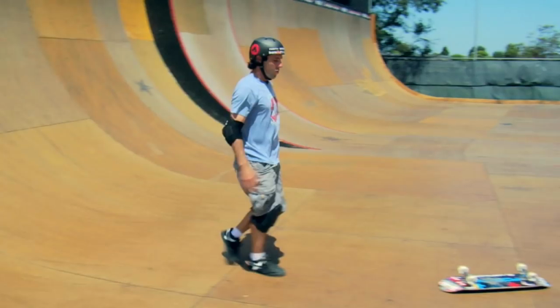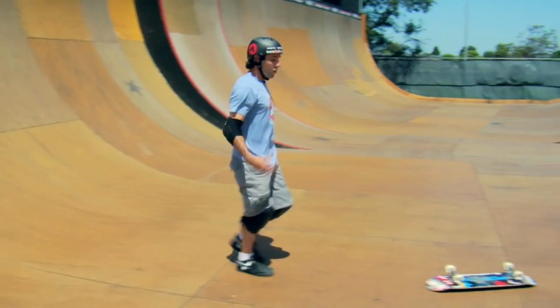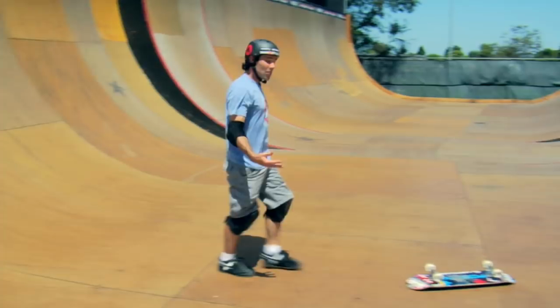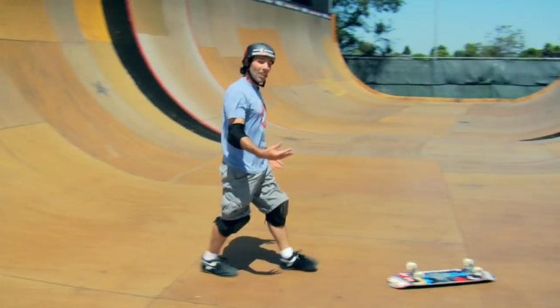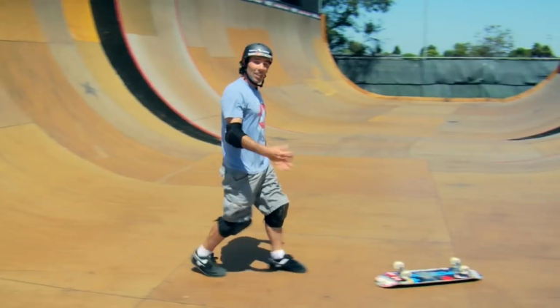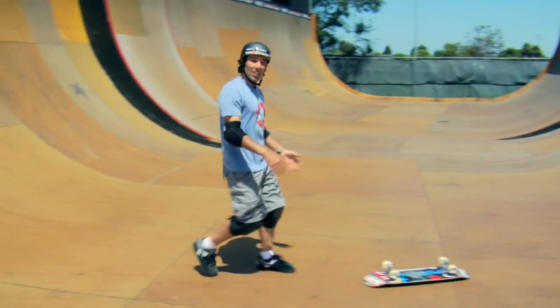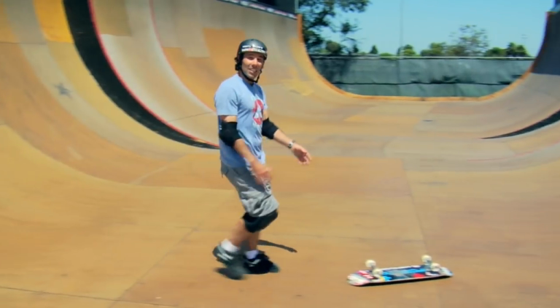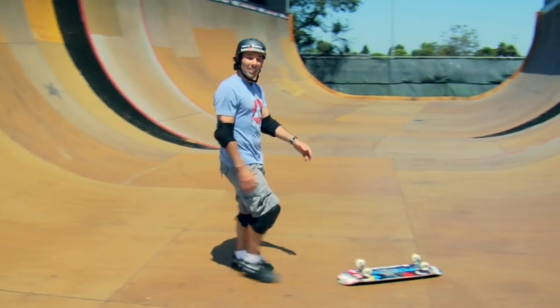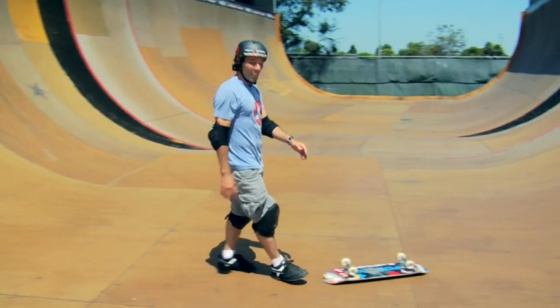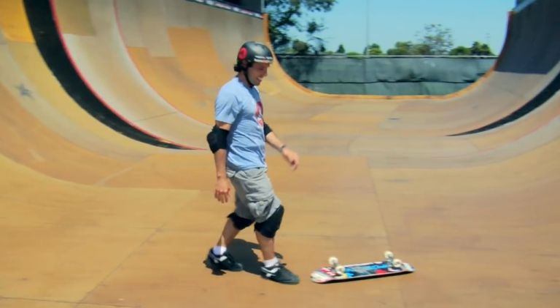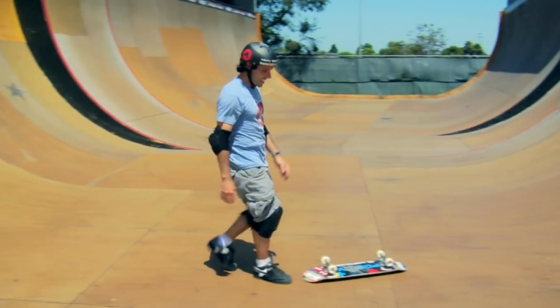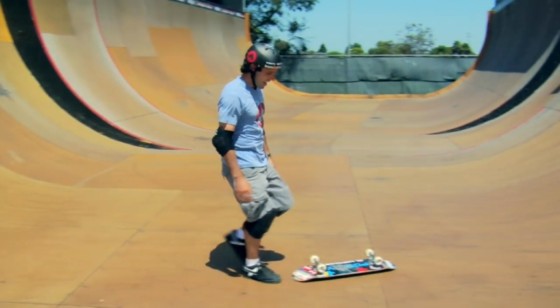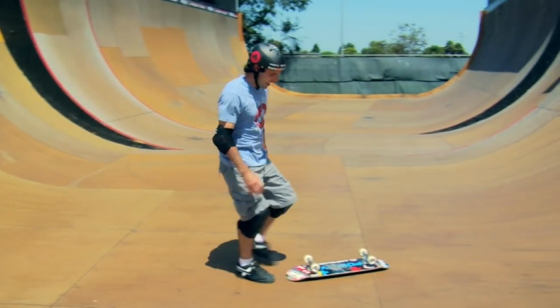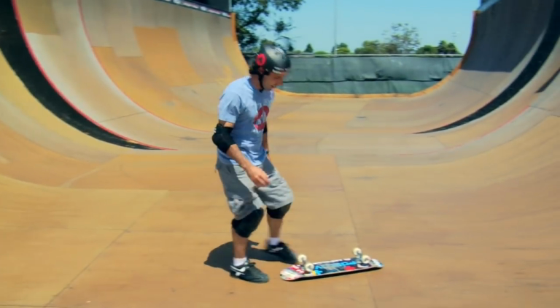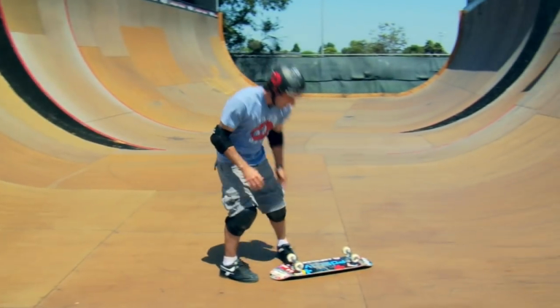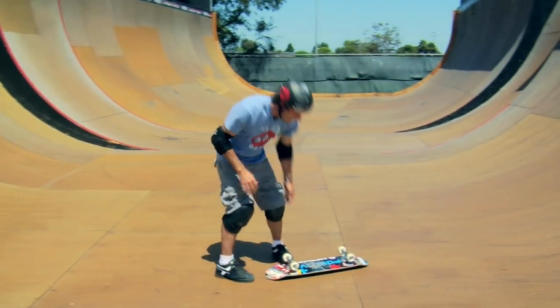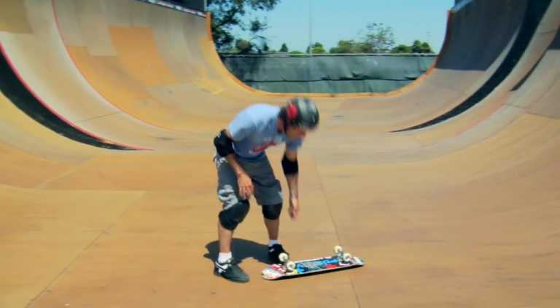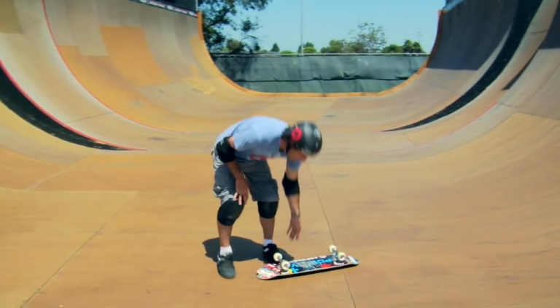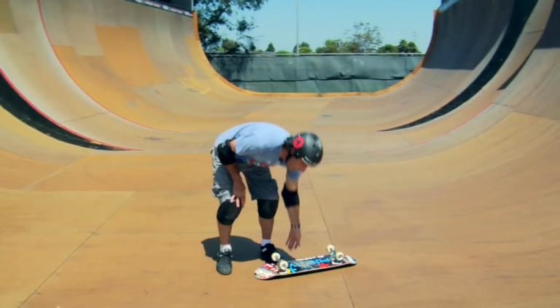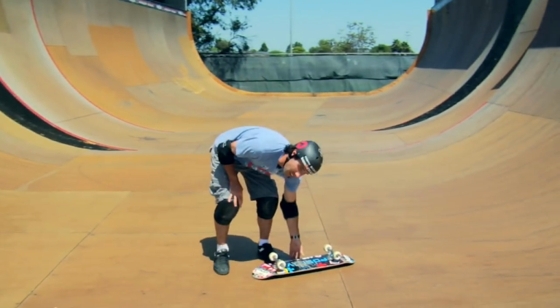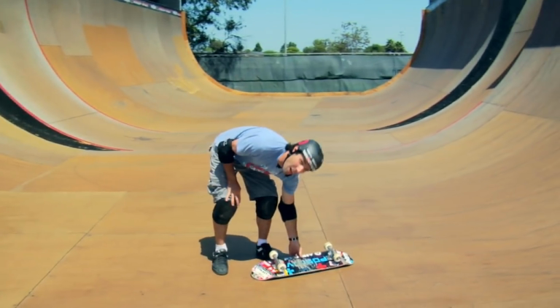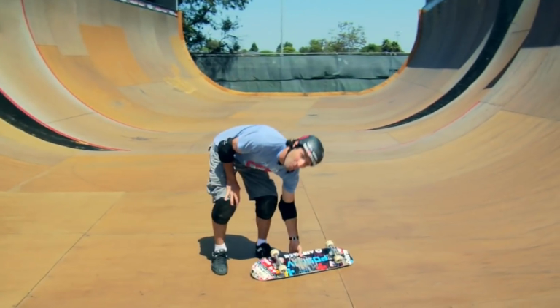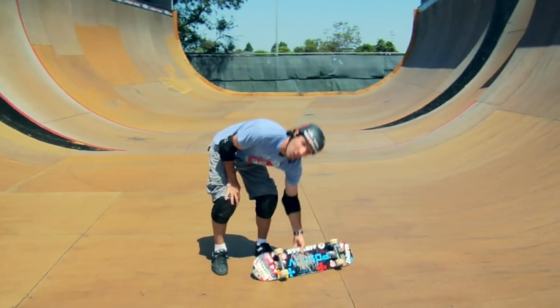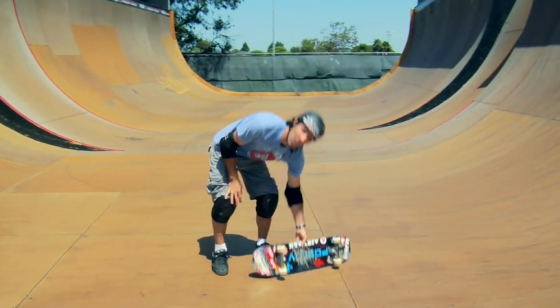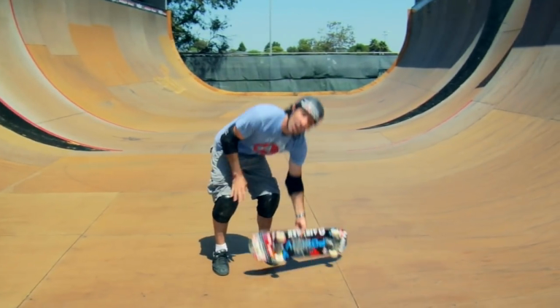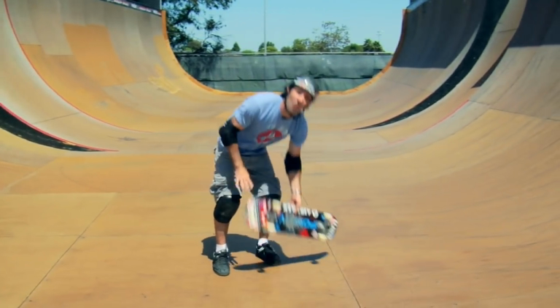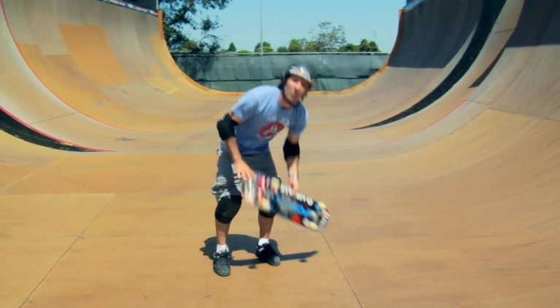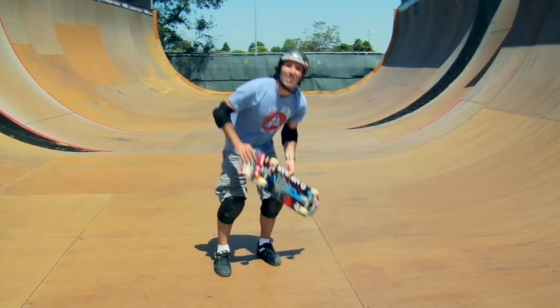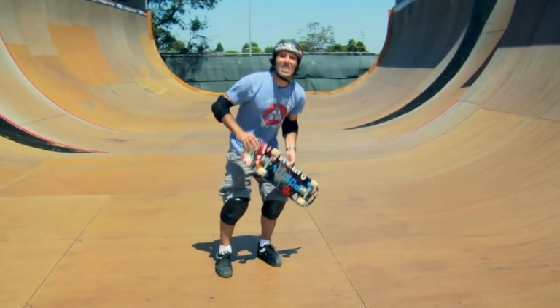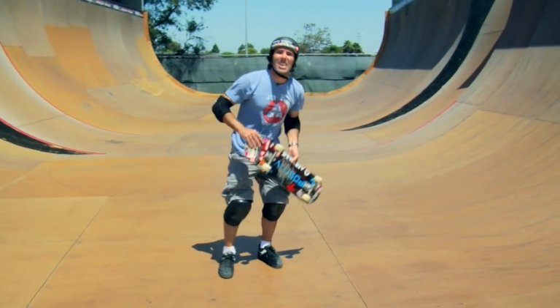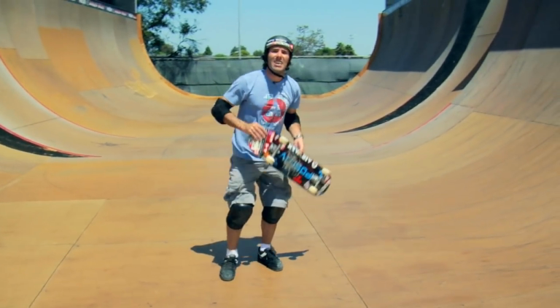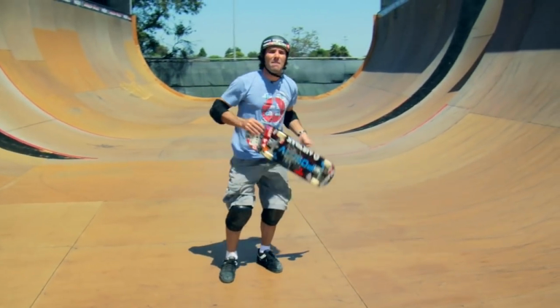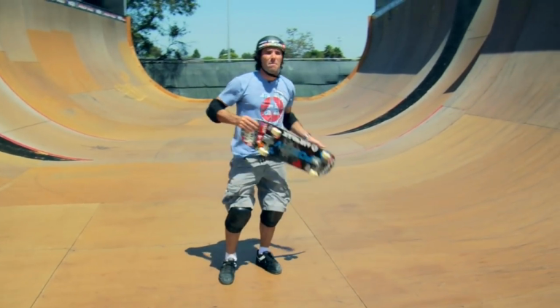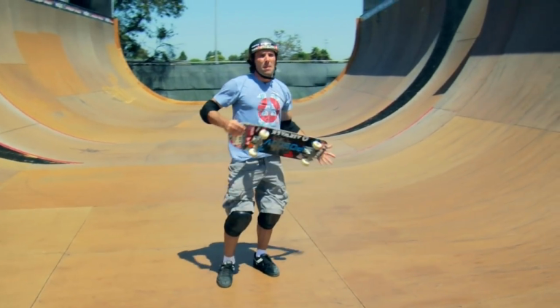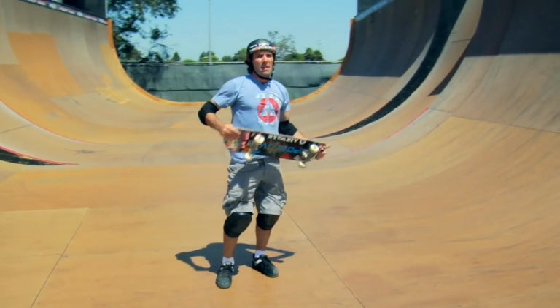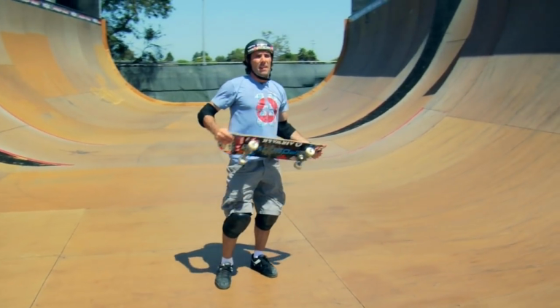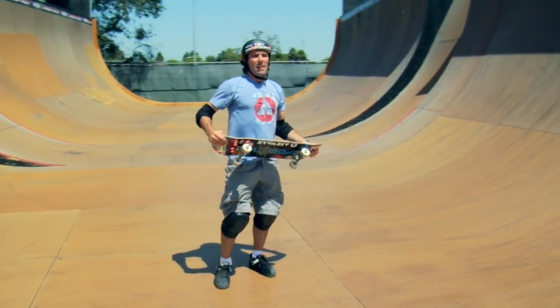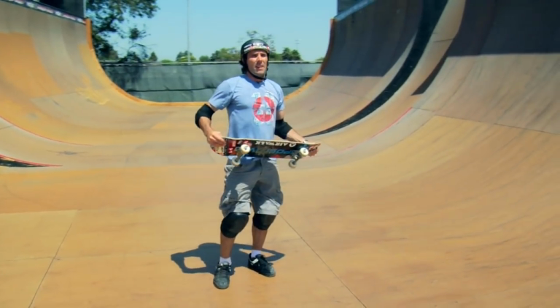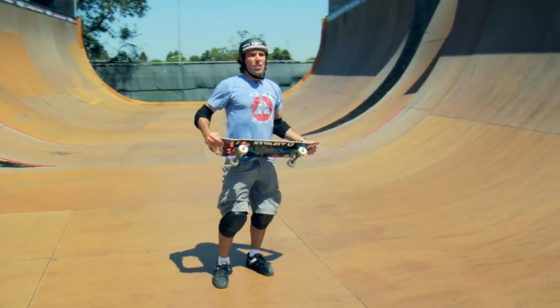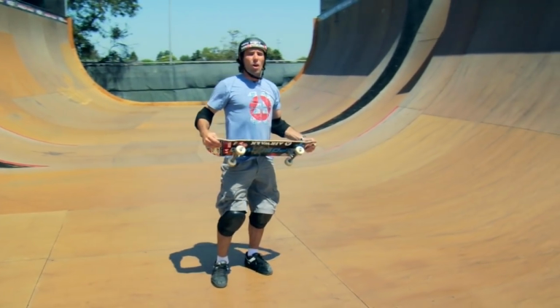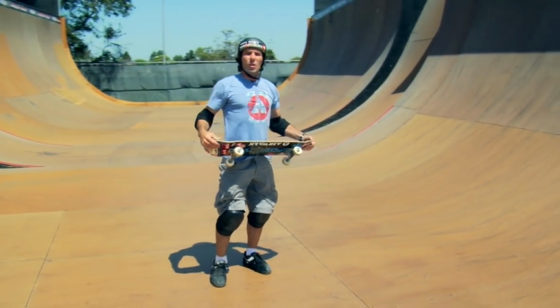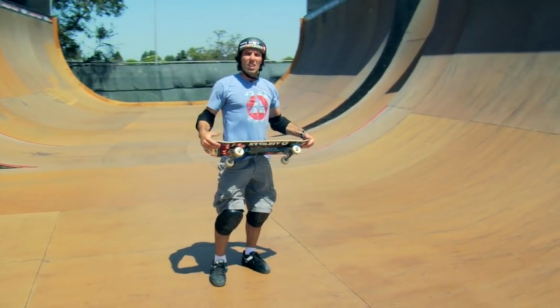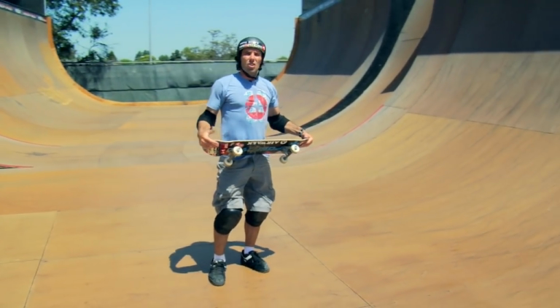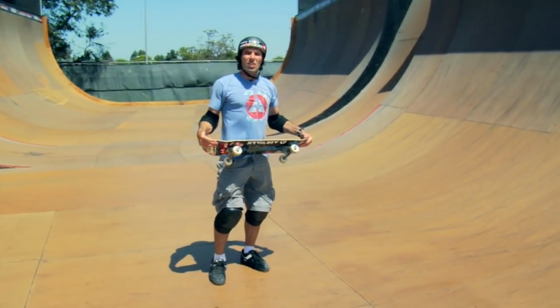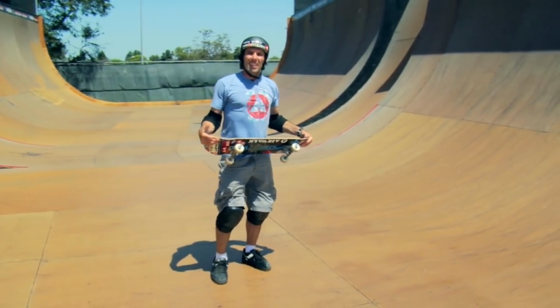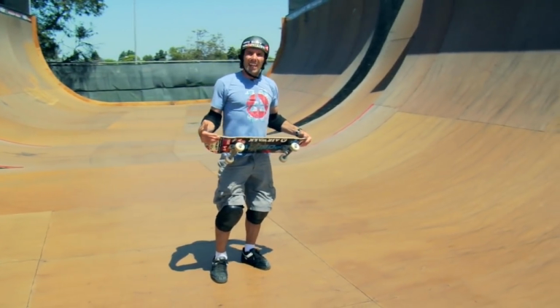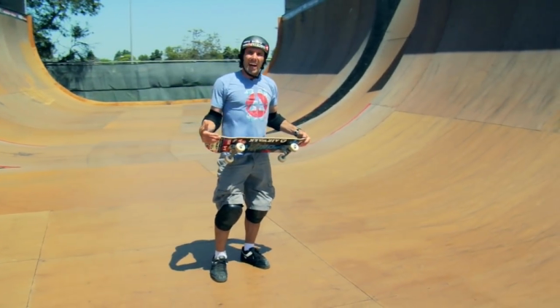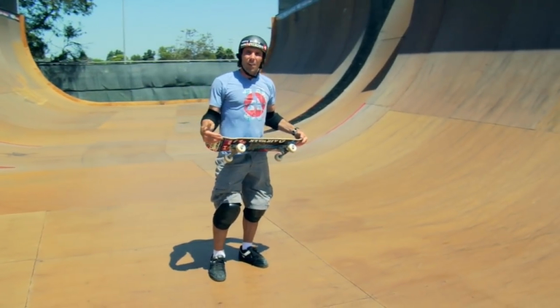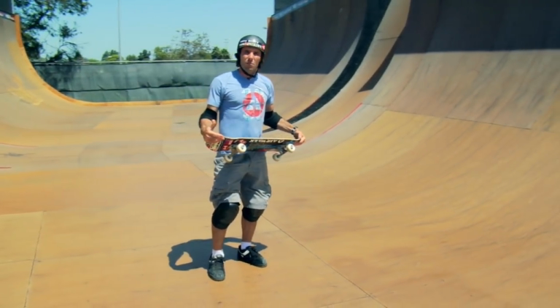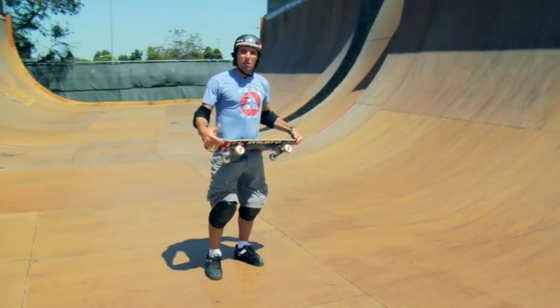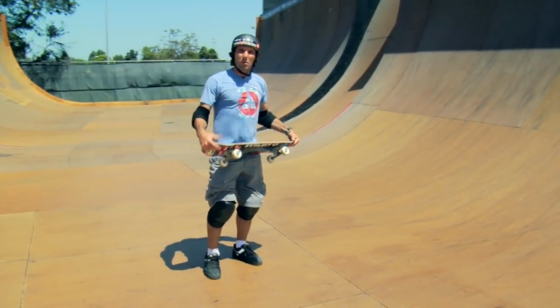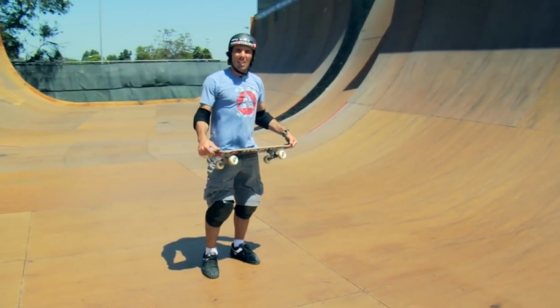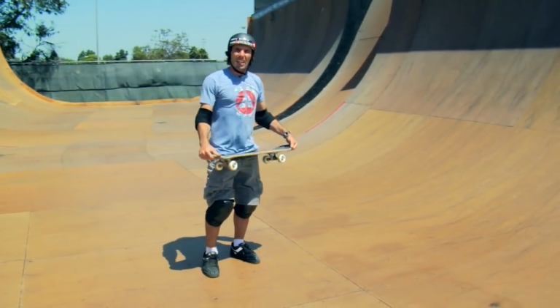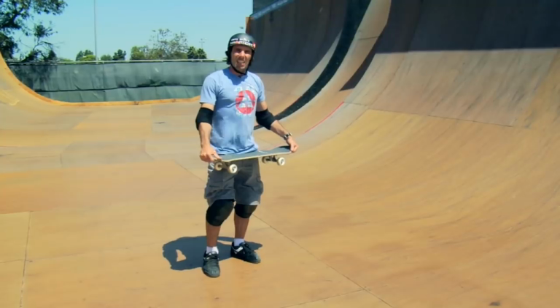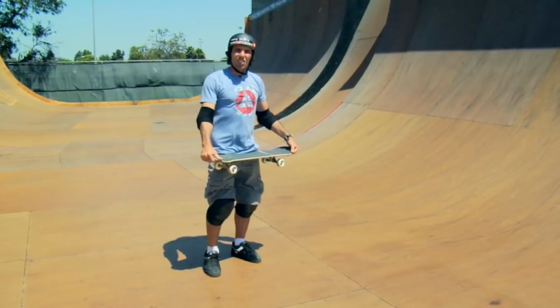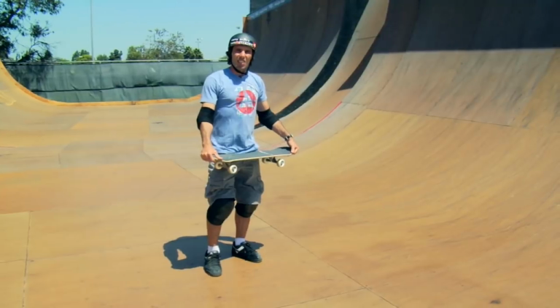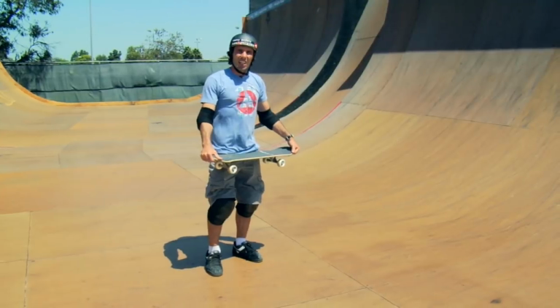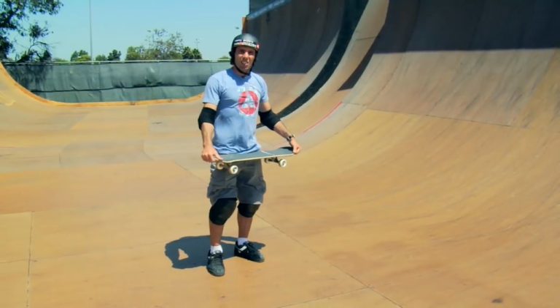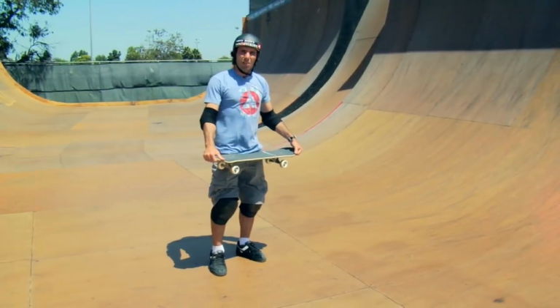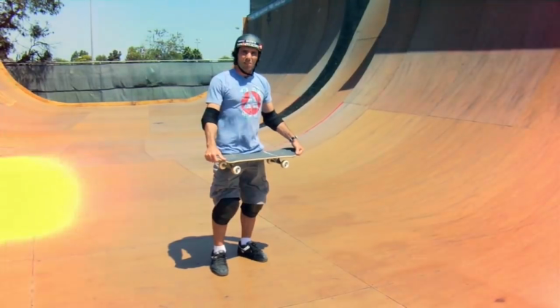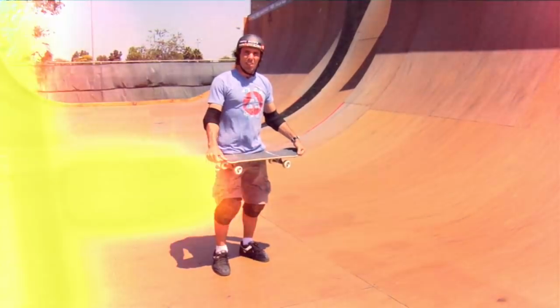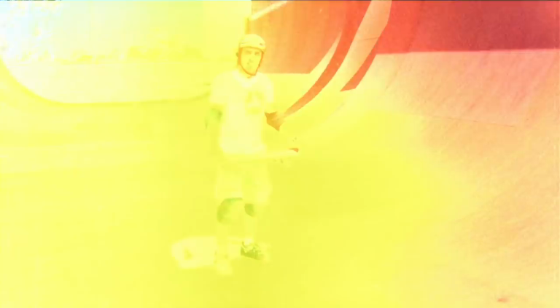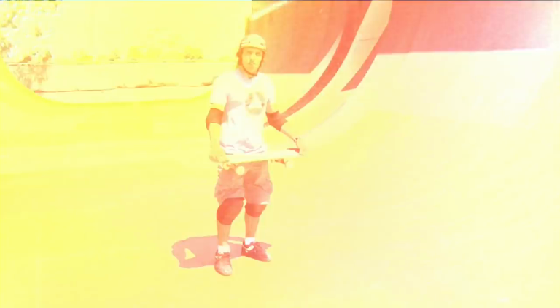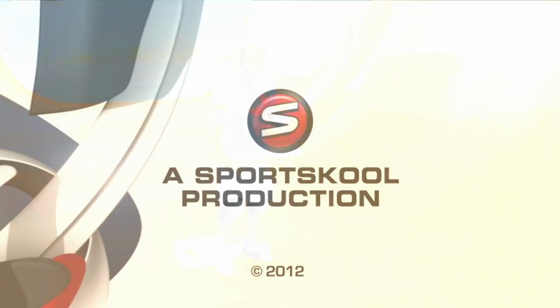Once you've got your knee slides down, you're going to have a lot more confidence knowing that you can get out of pretty much anything you can get yourself into. Thanks guys!